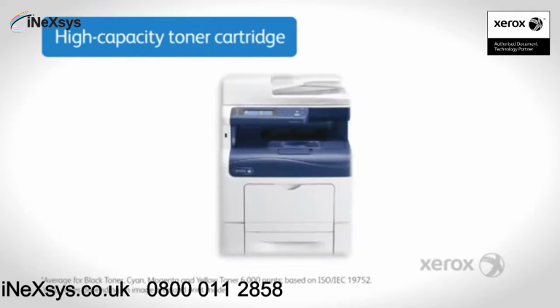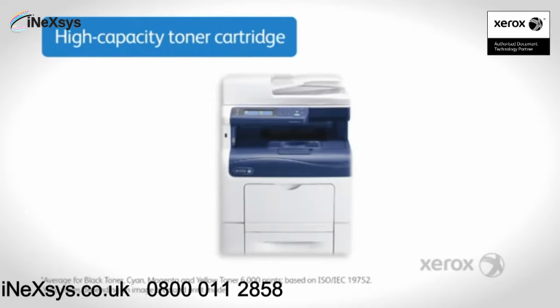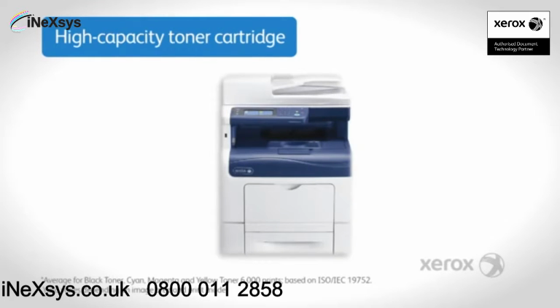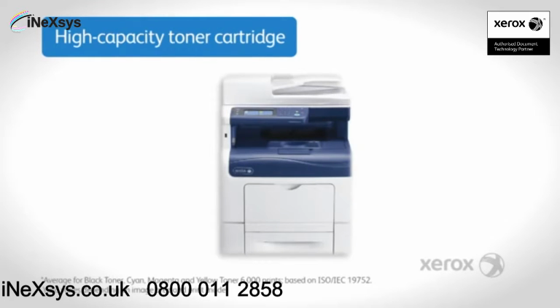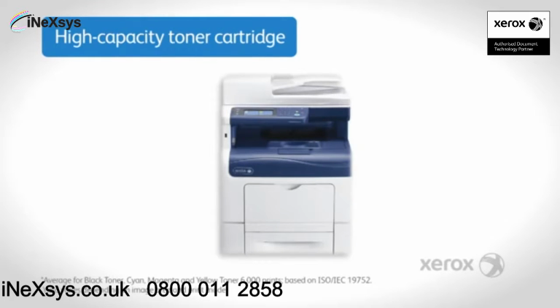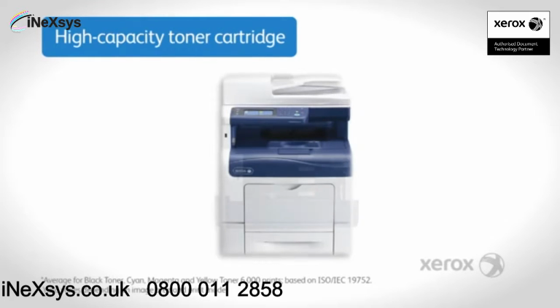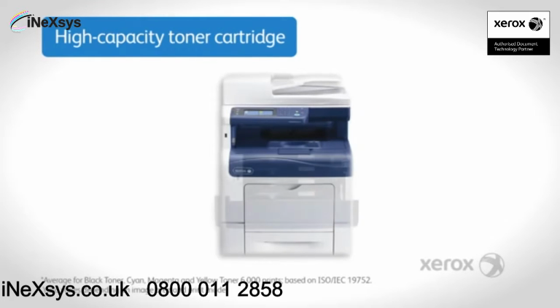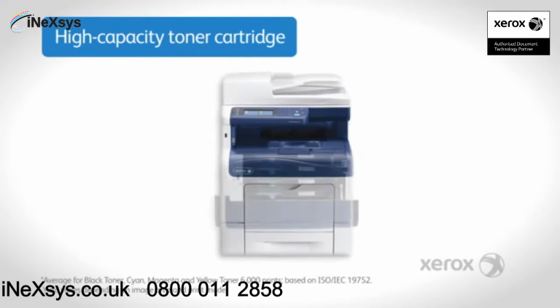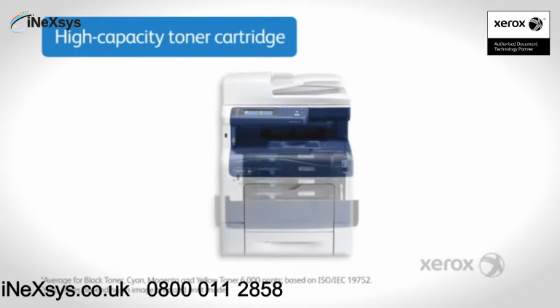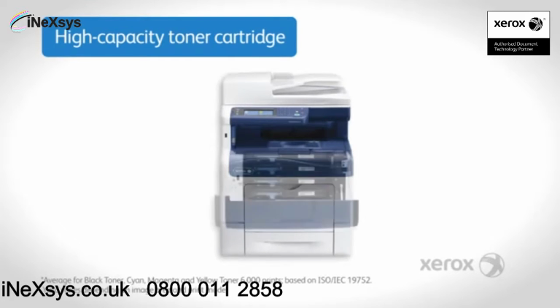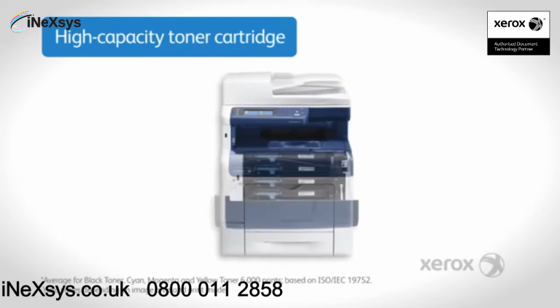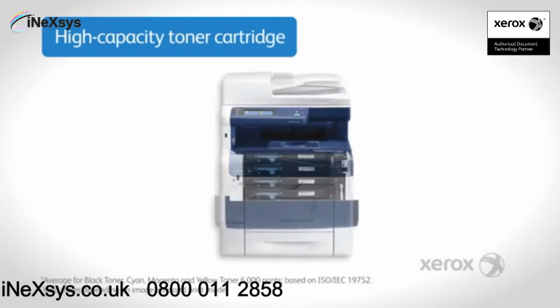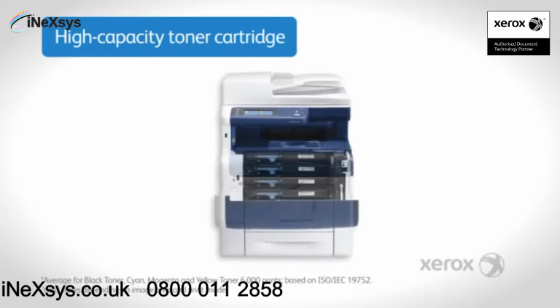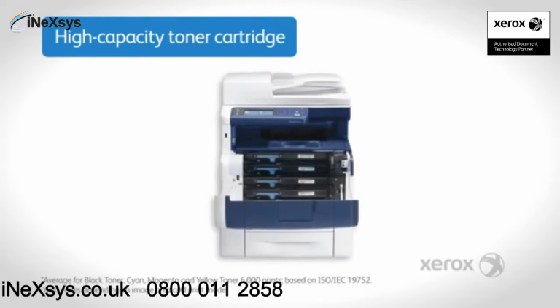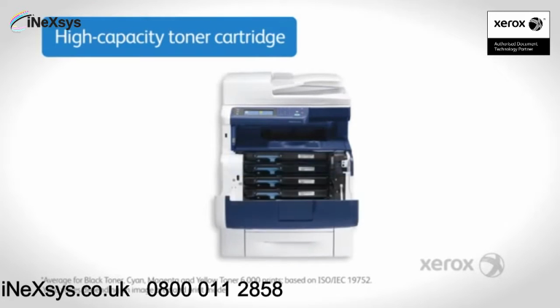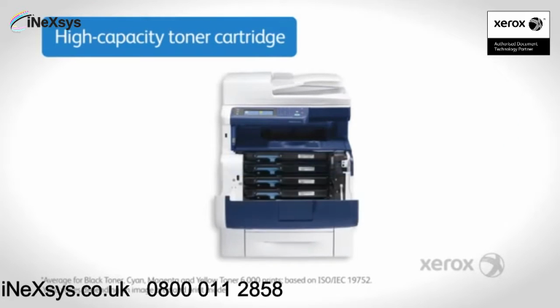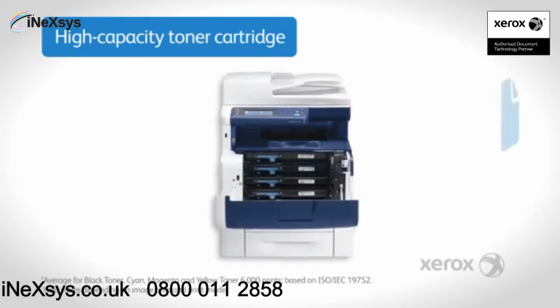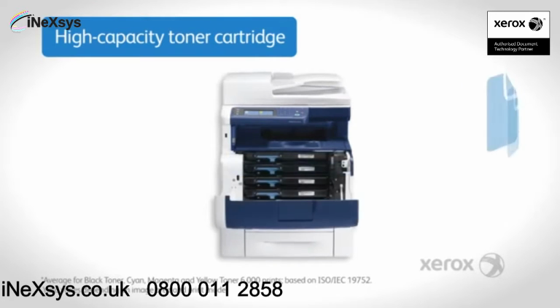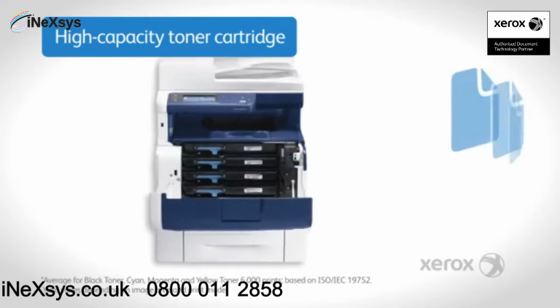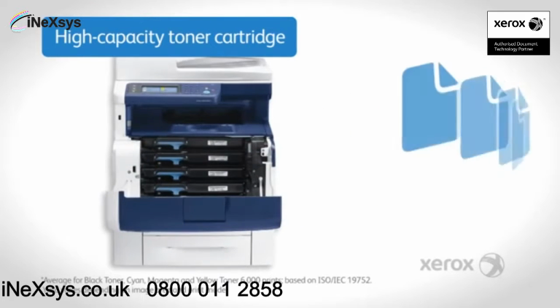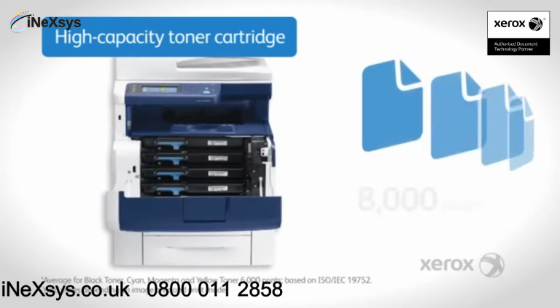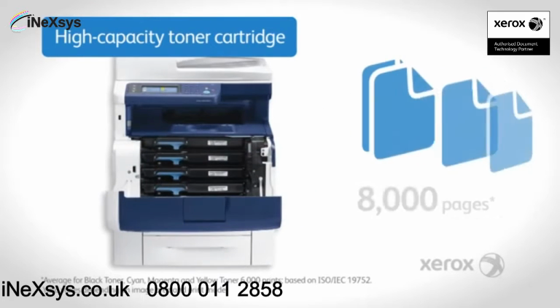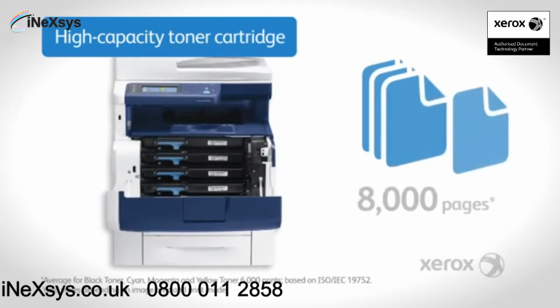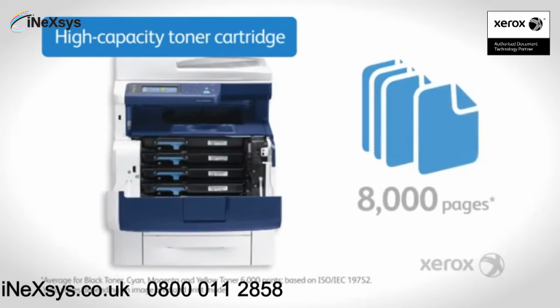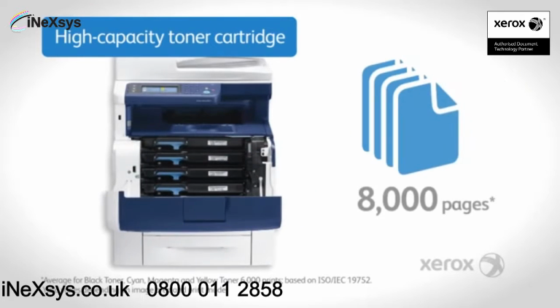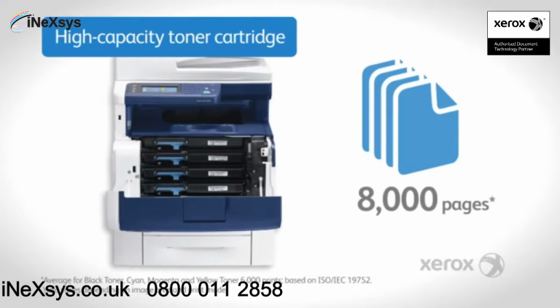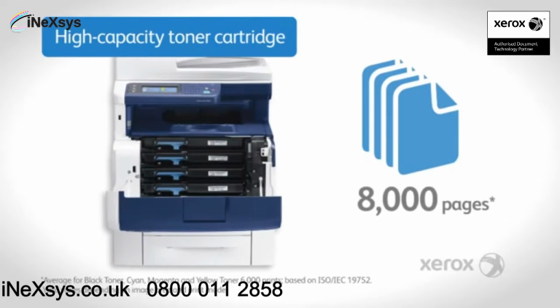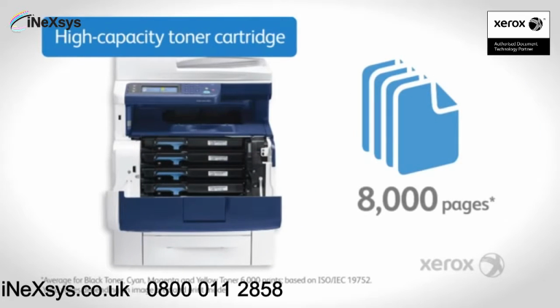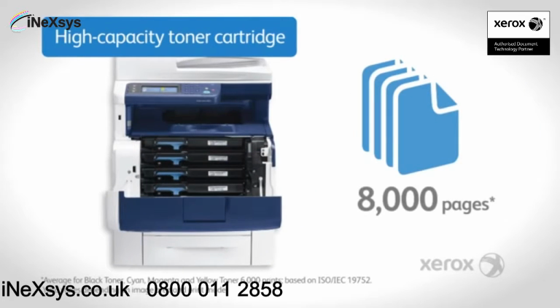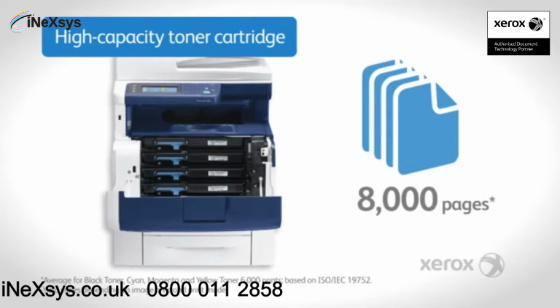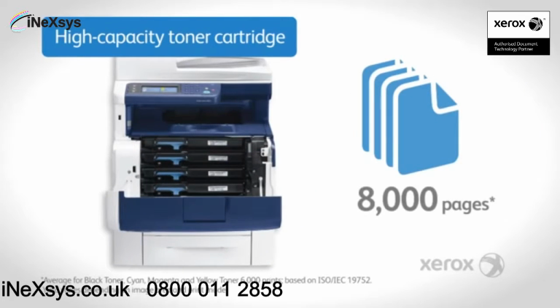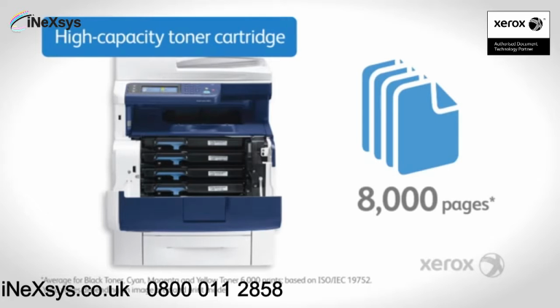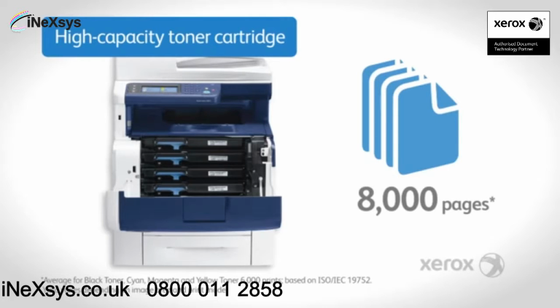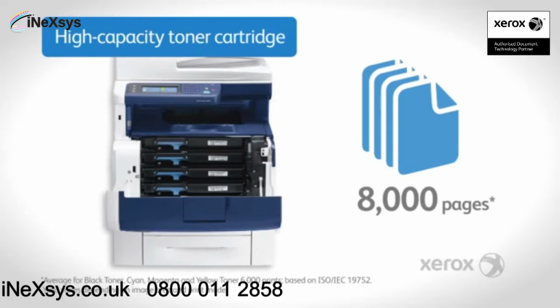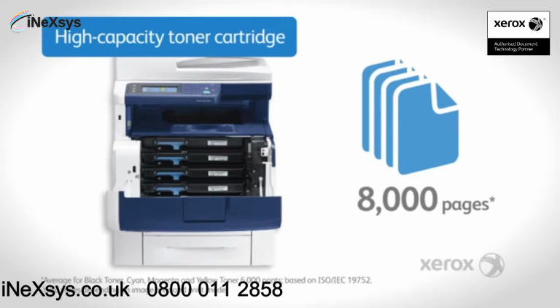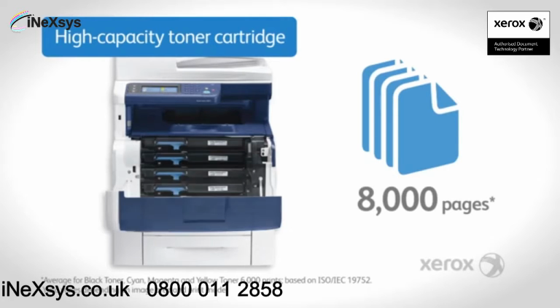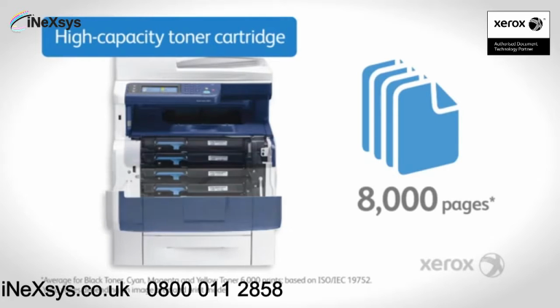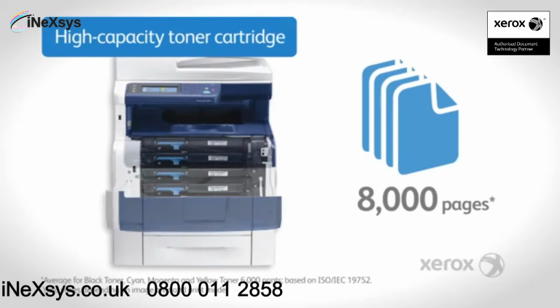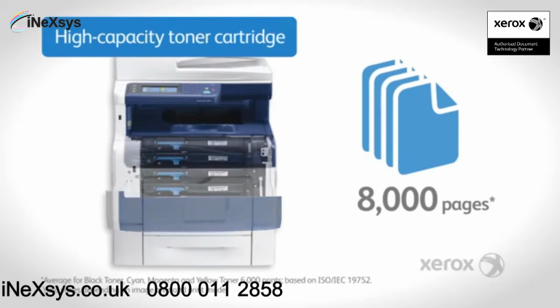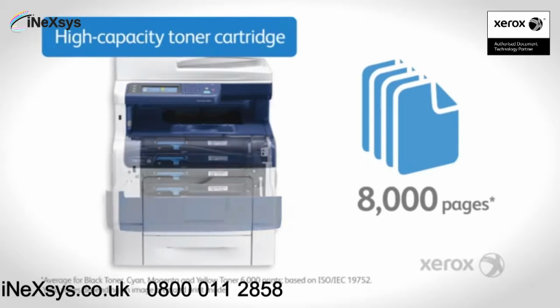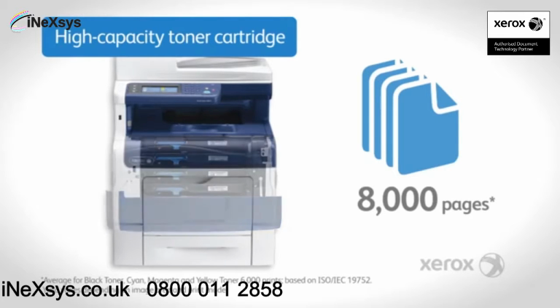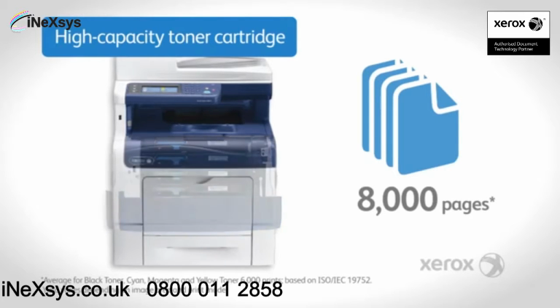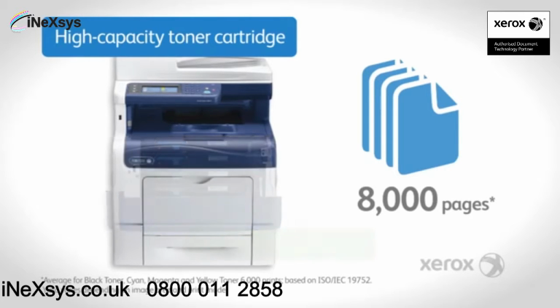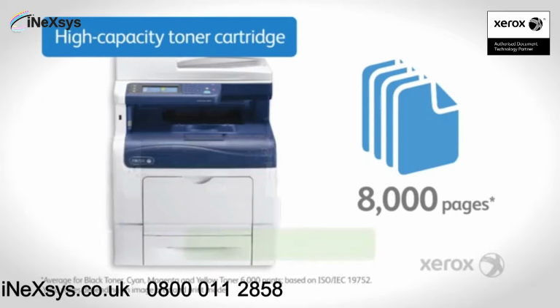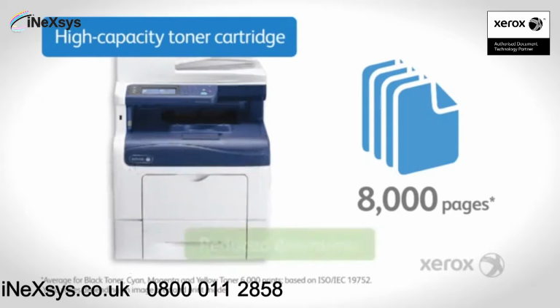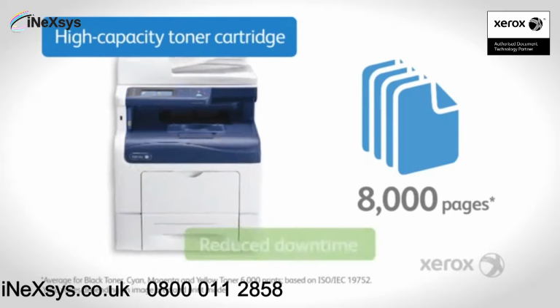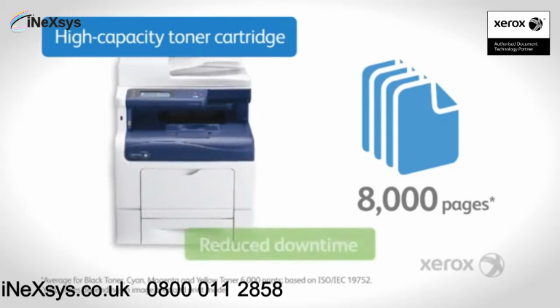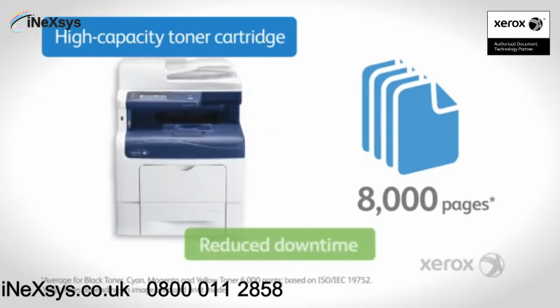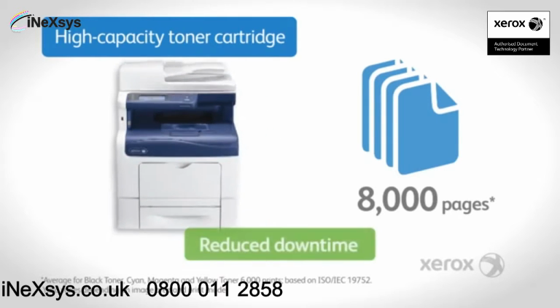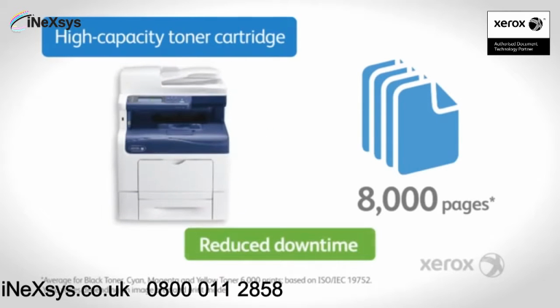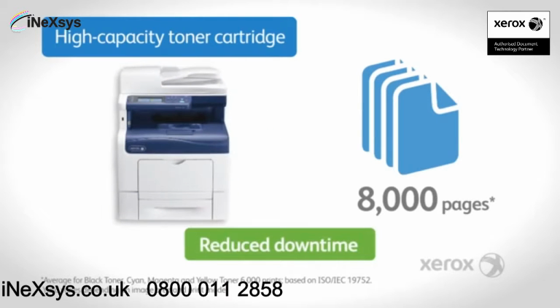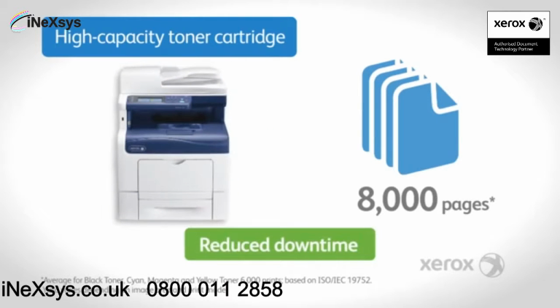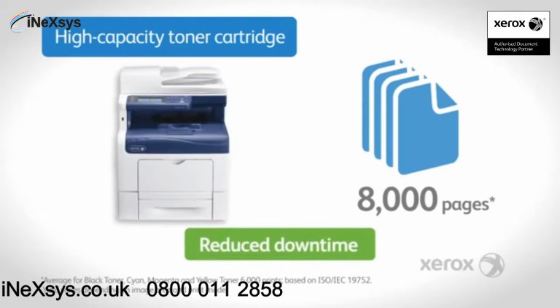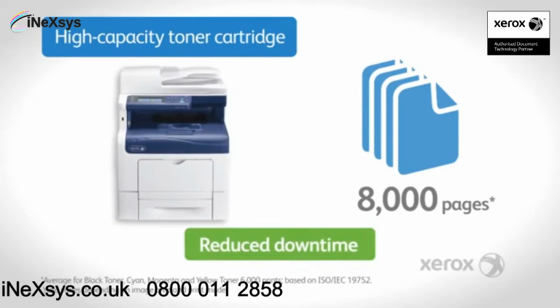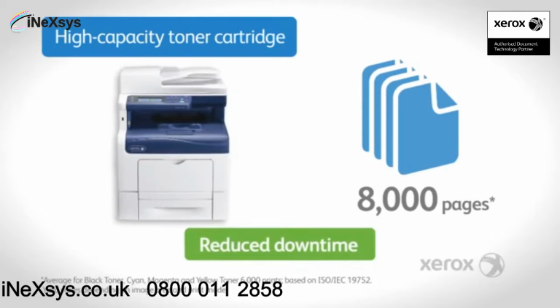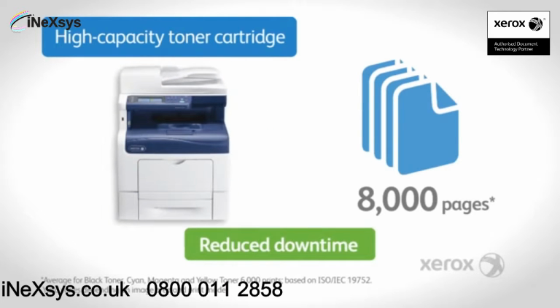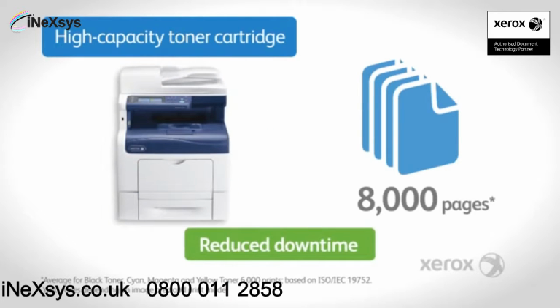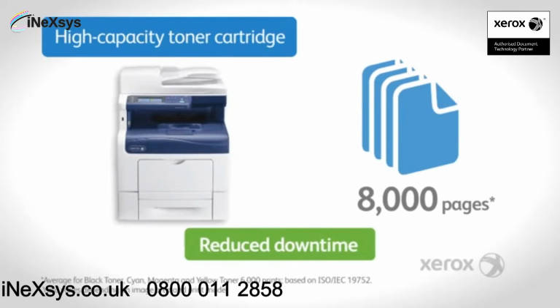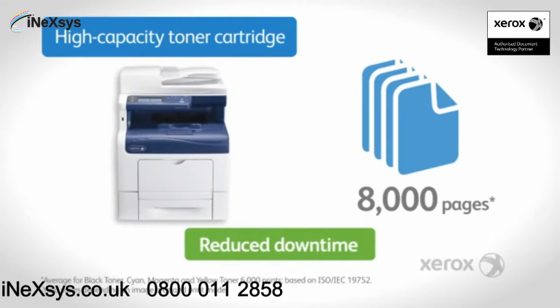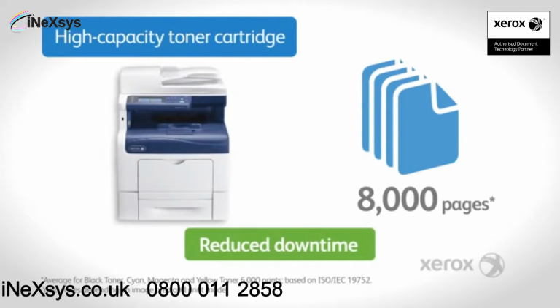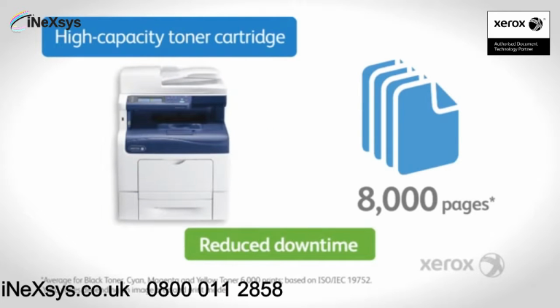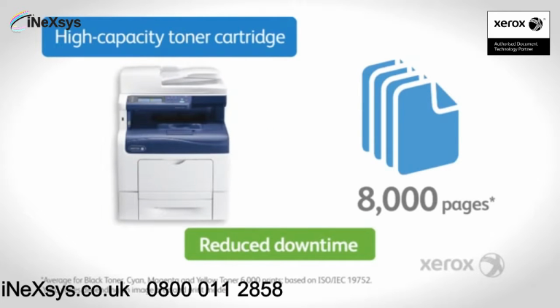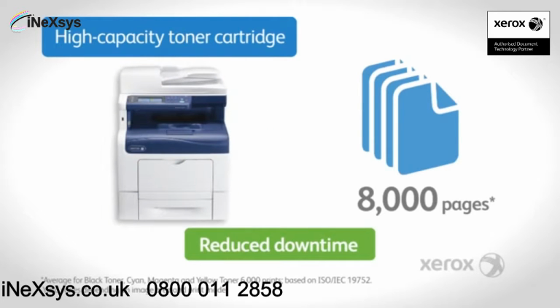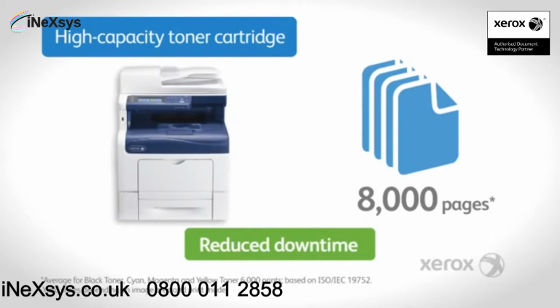The high capacity toner cartridges can print up to 8,000 pages, increasing productivity by reducing downtime.